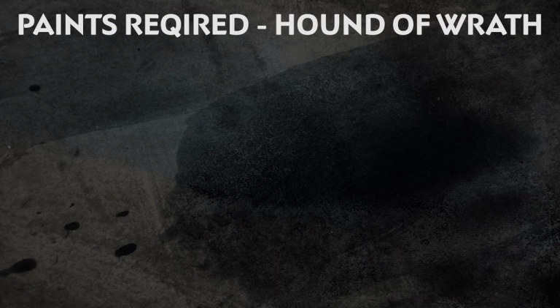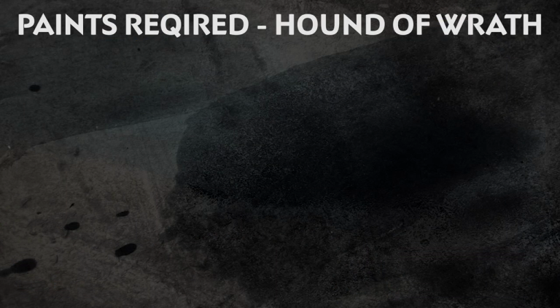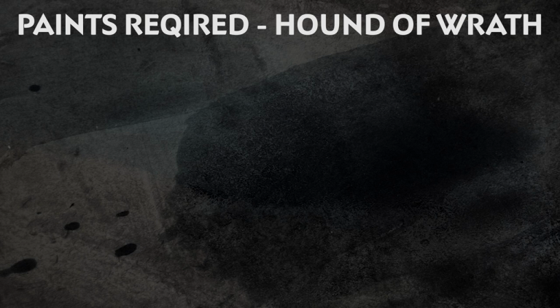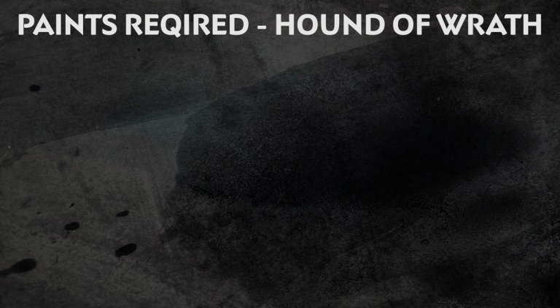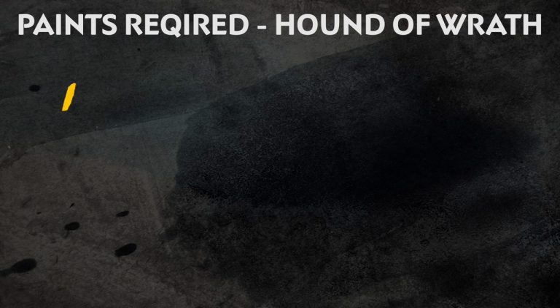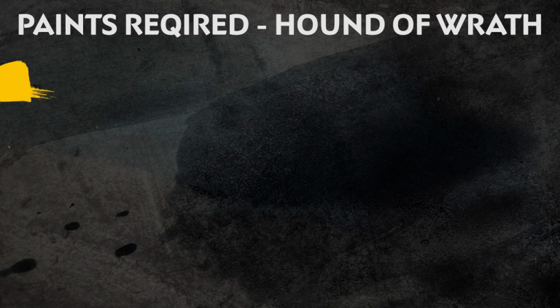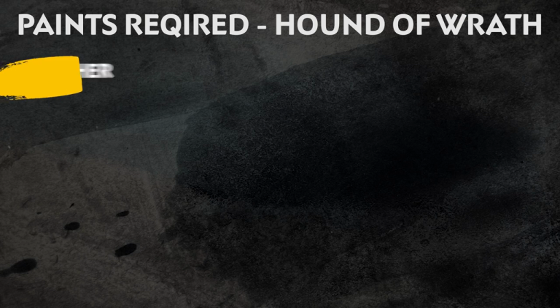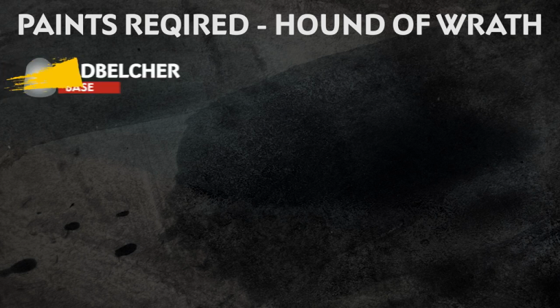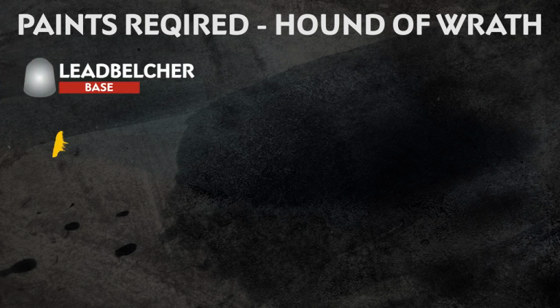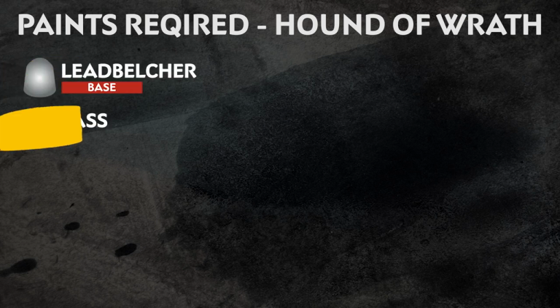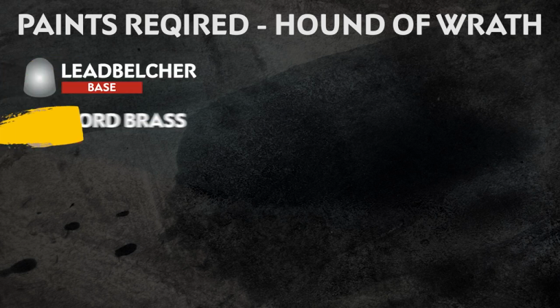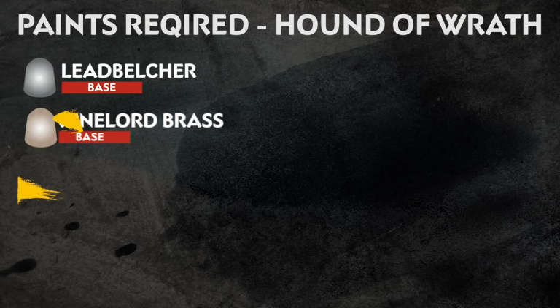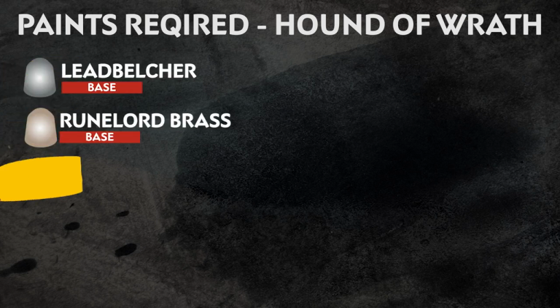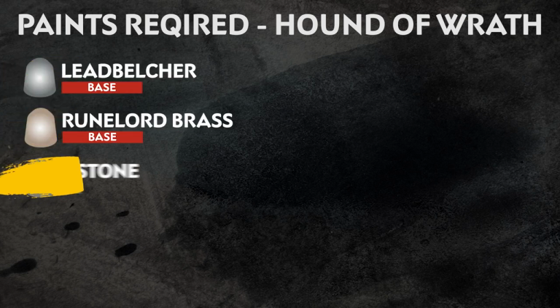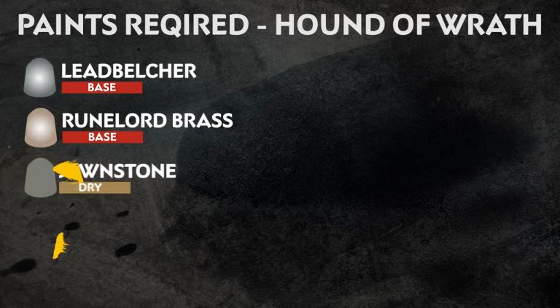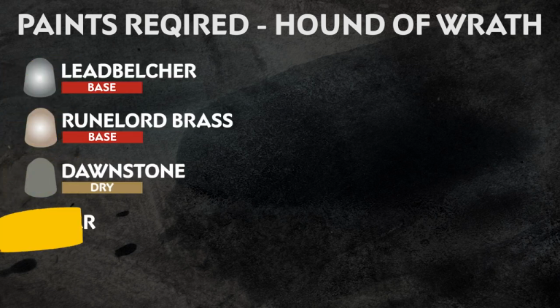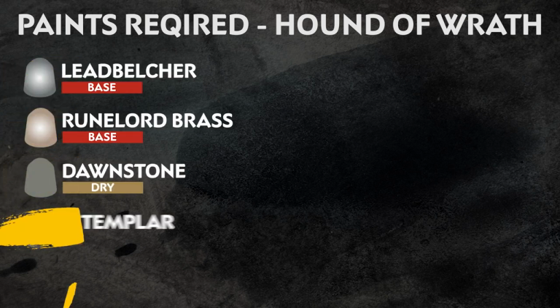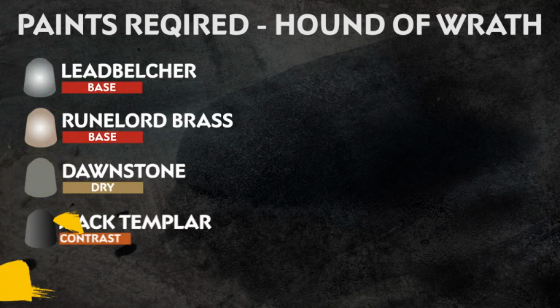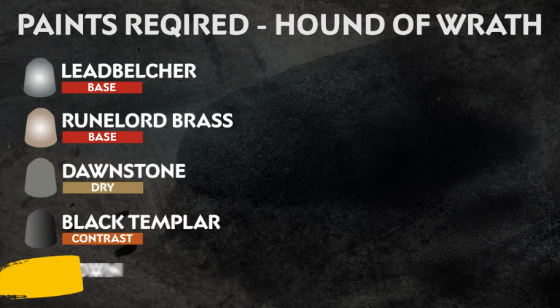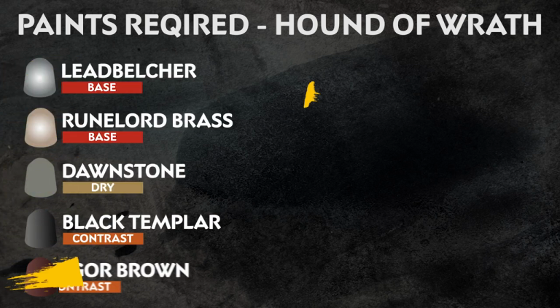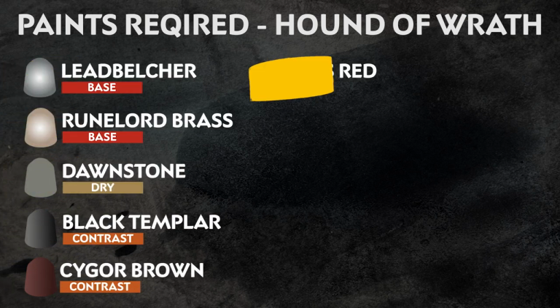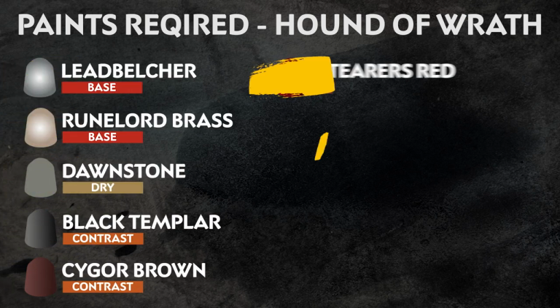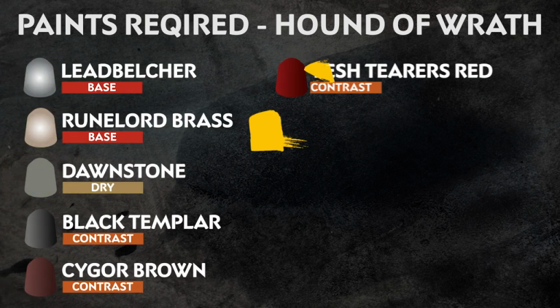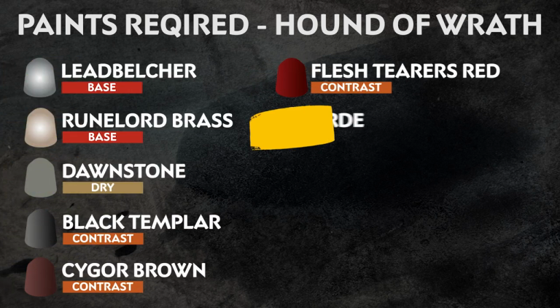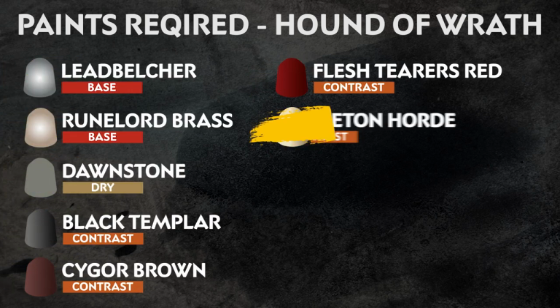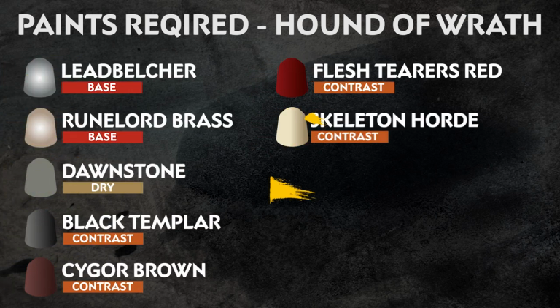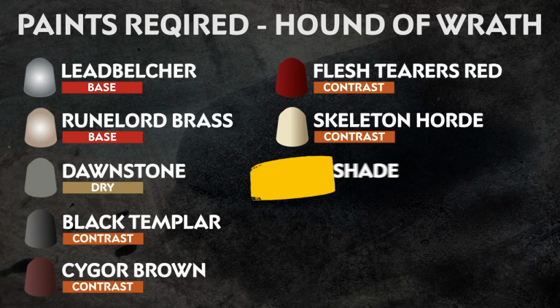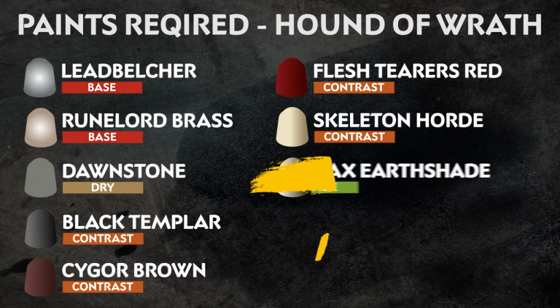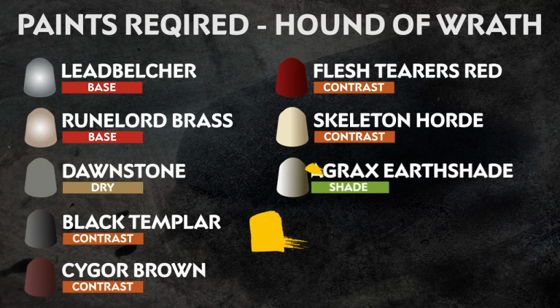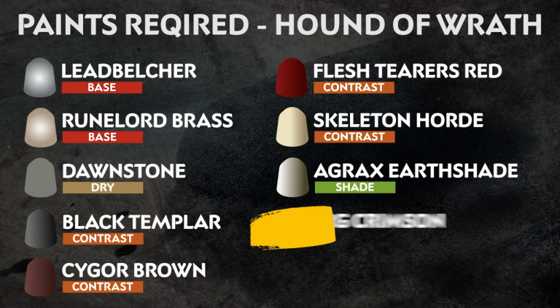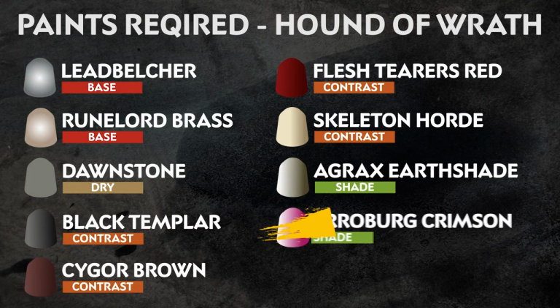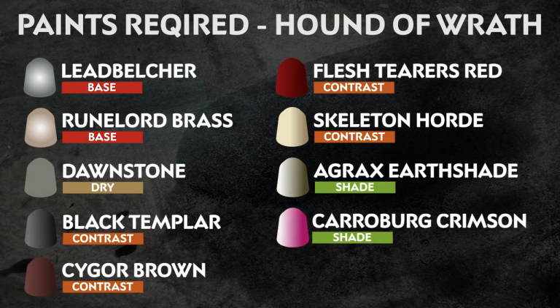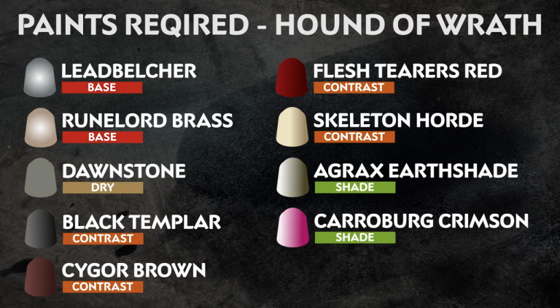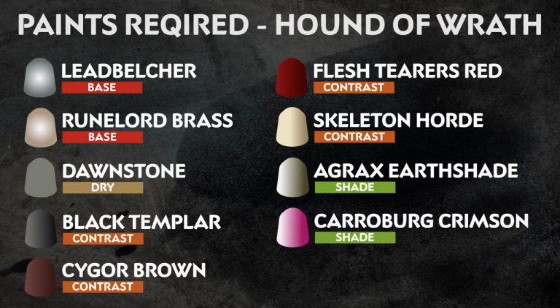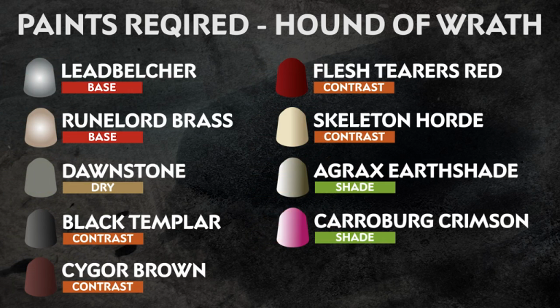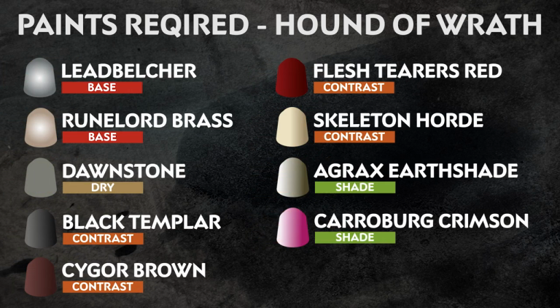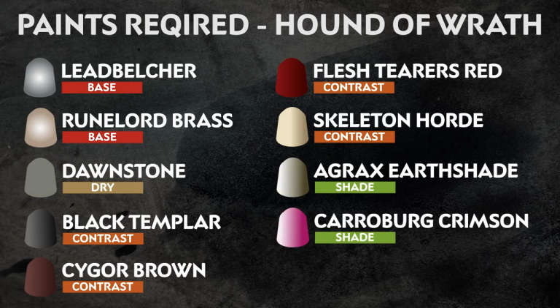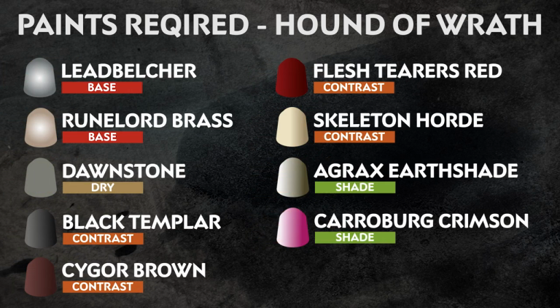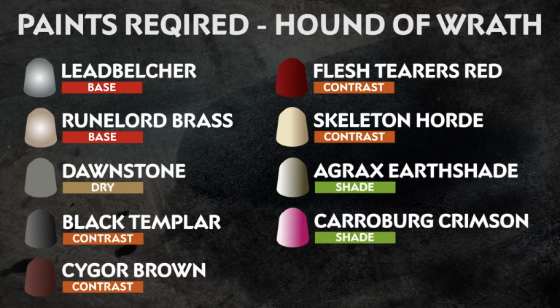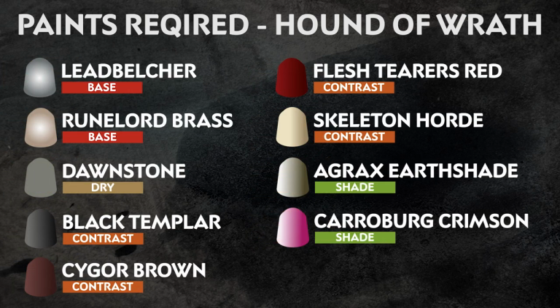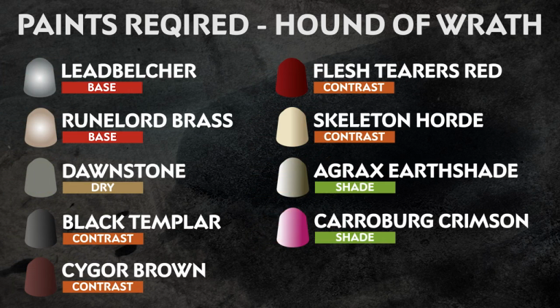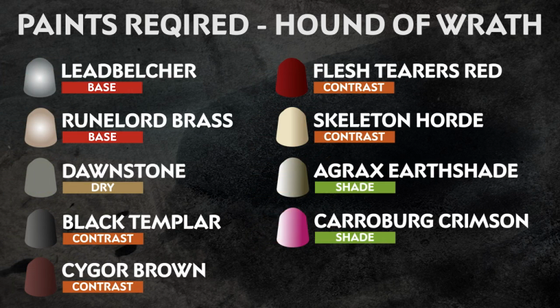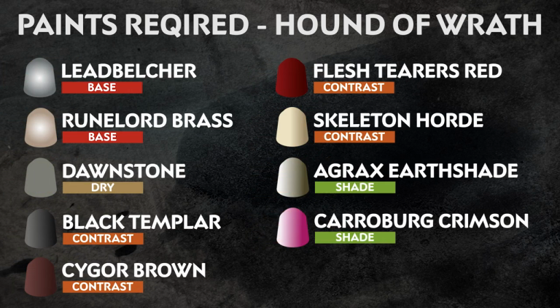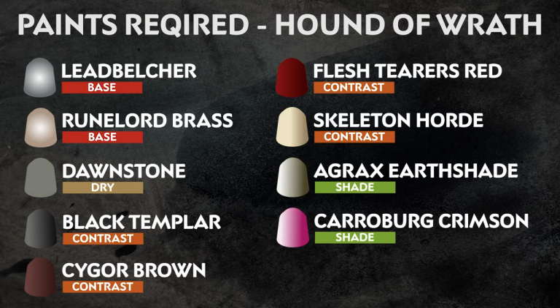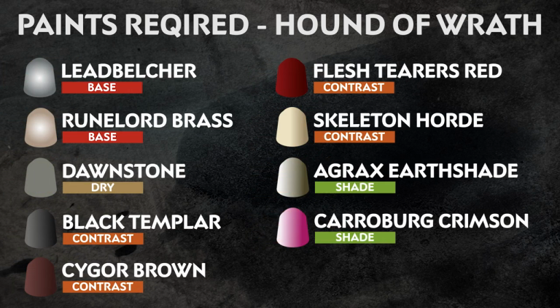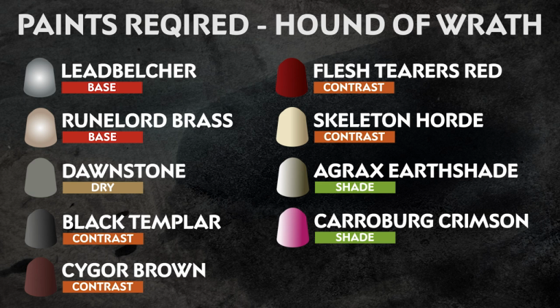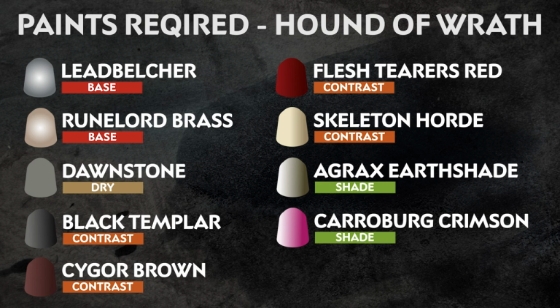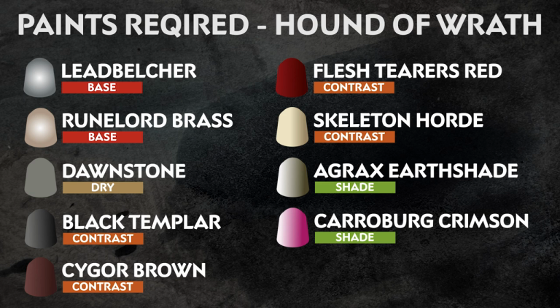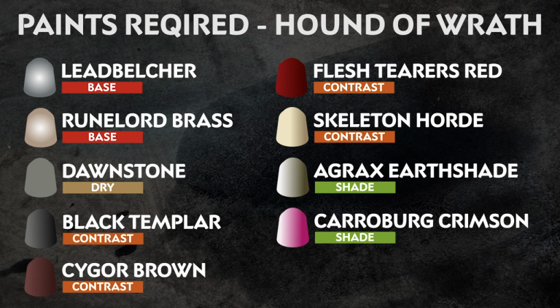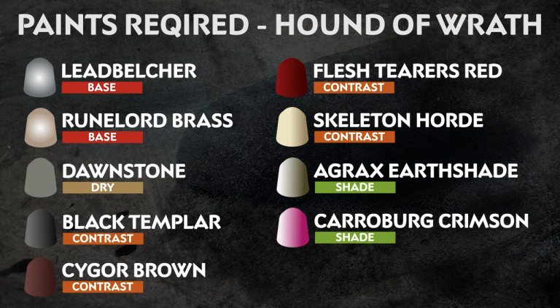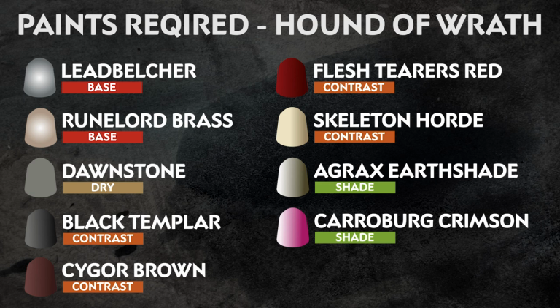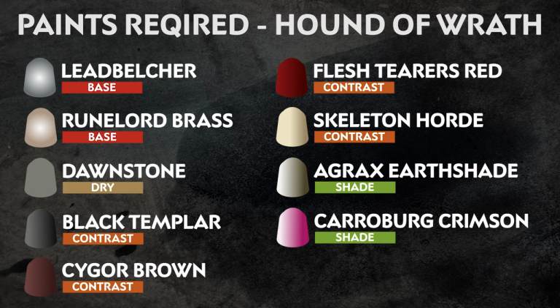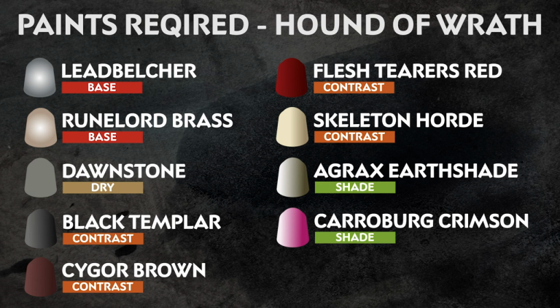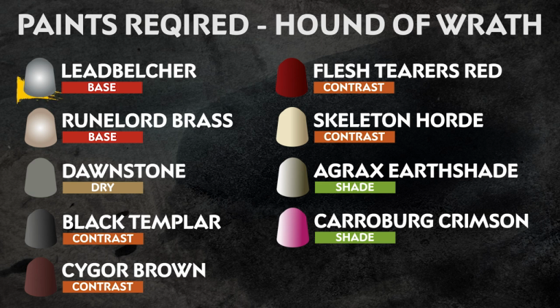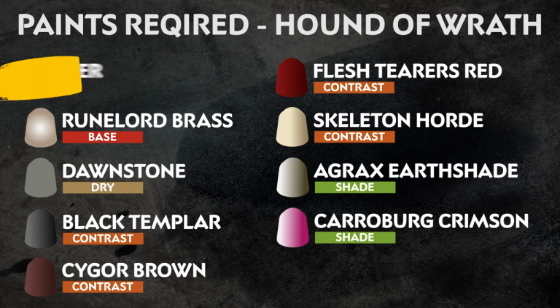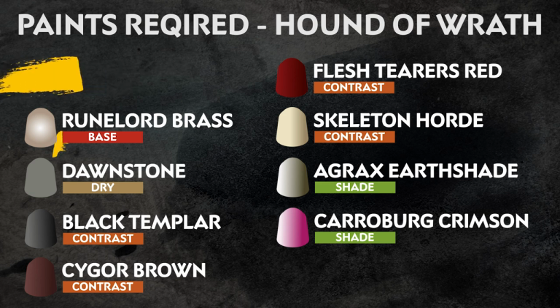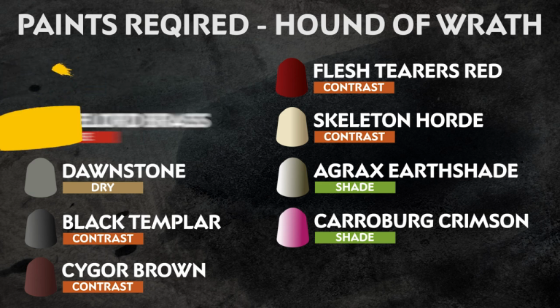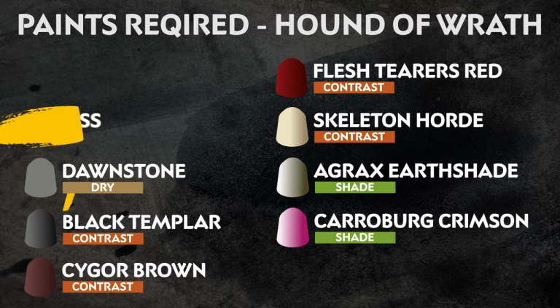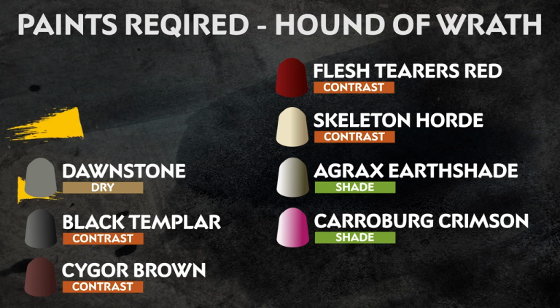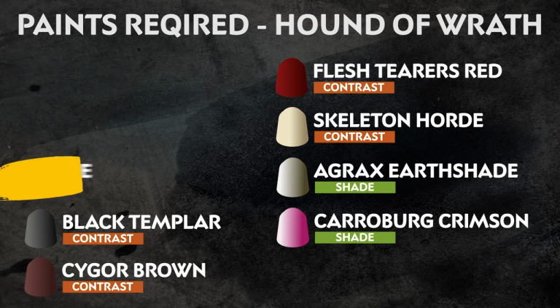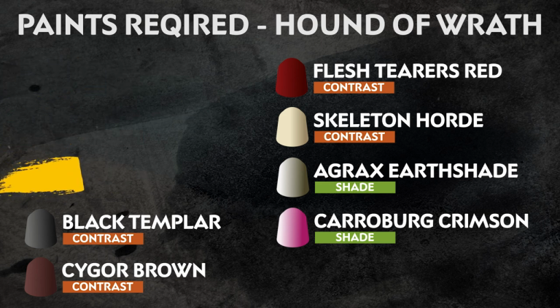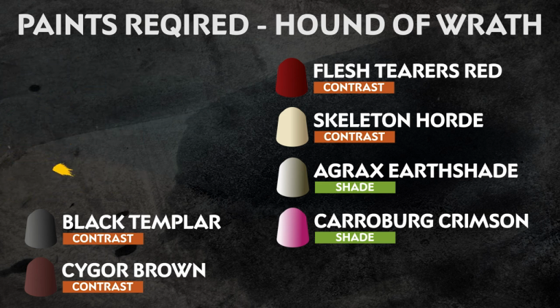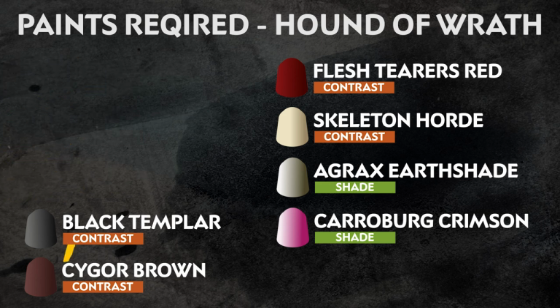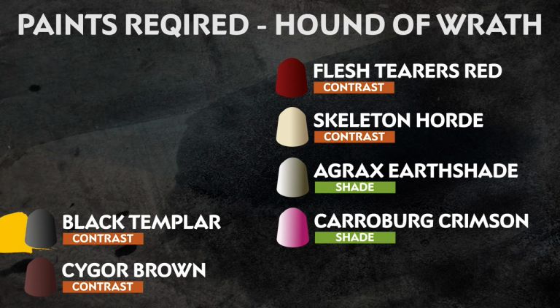The paints used are listed on screen now, but remember these are just our suggestions. It's your hobby, so paint however you like.